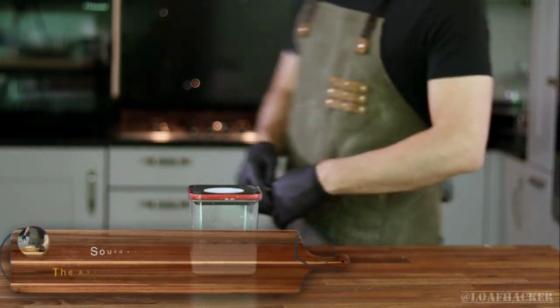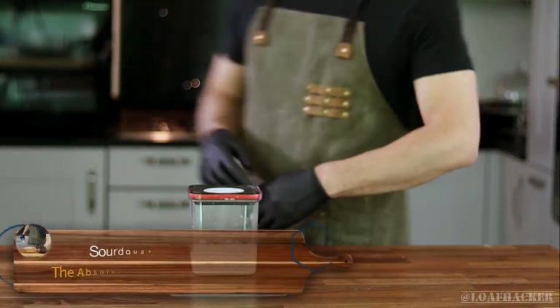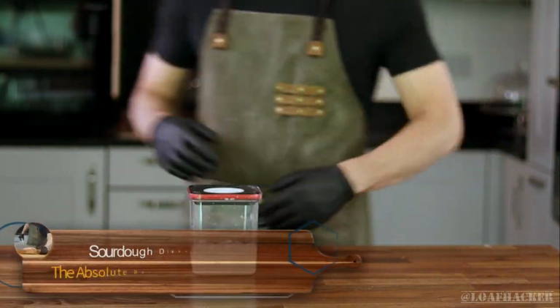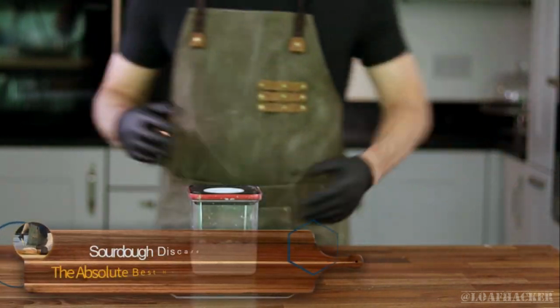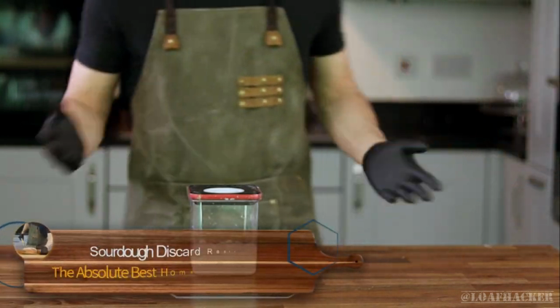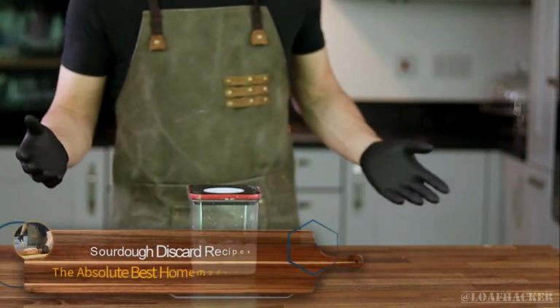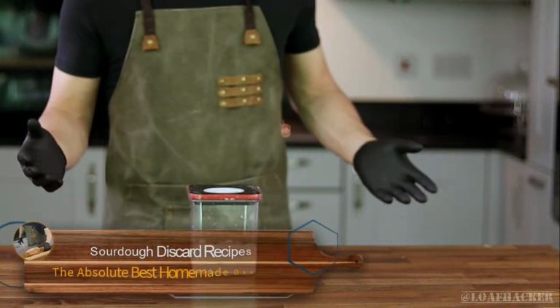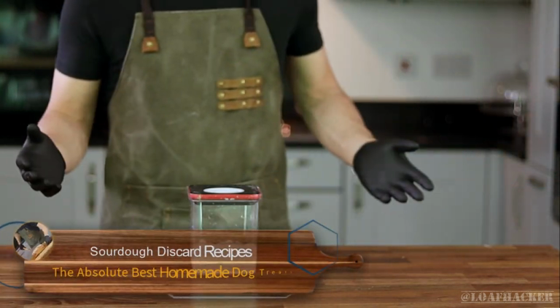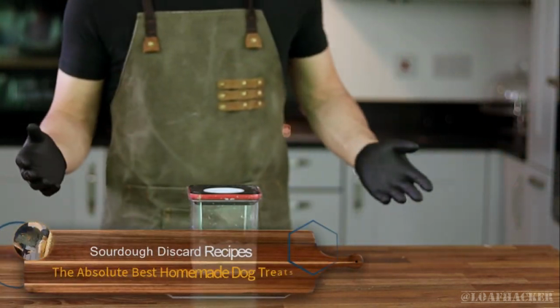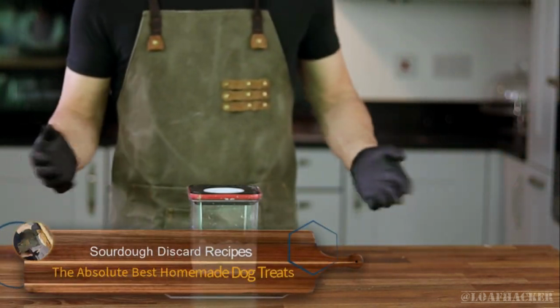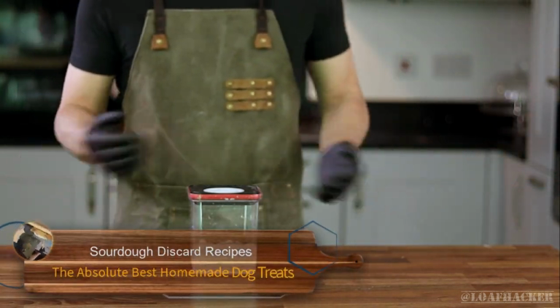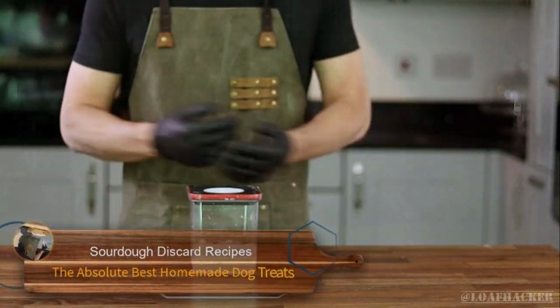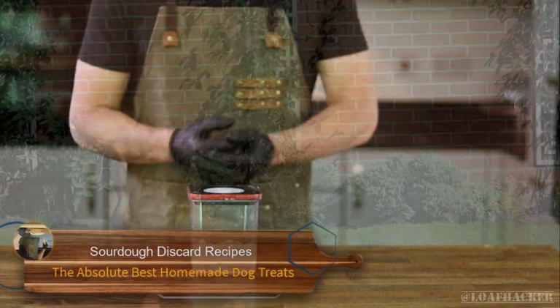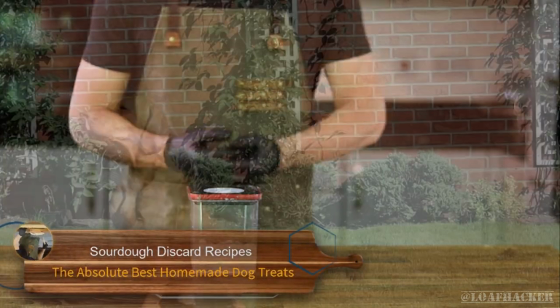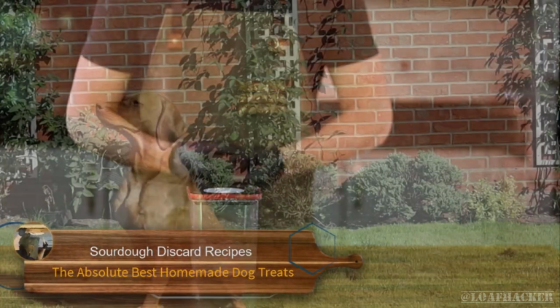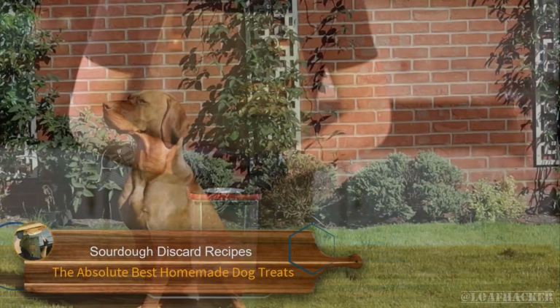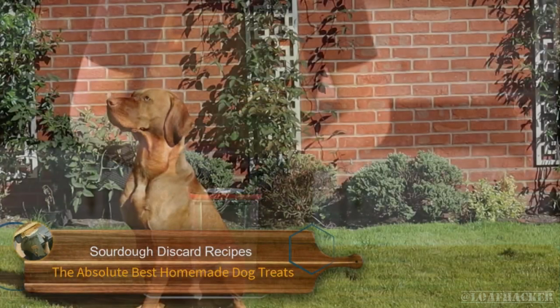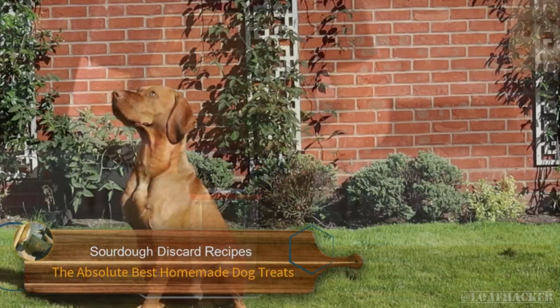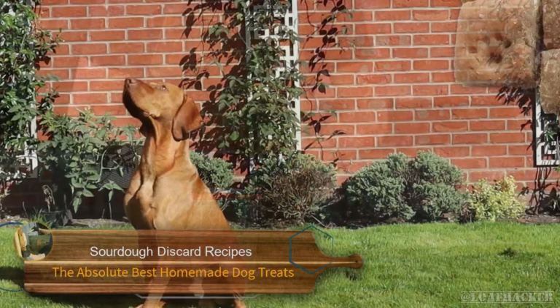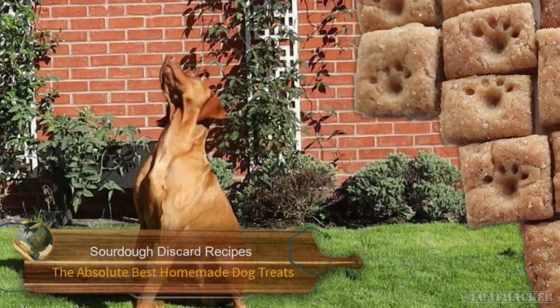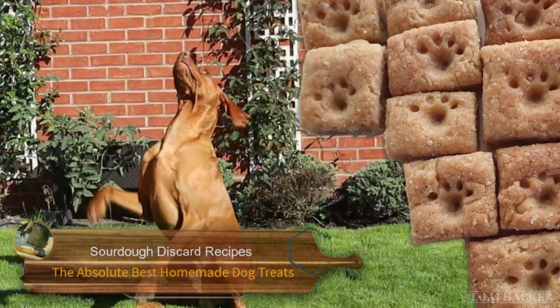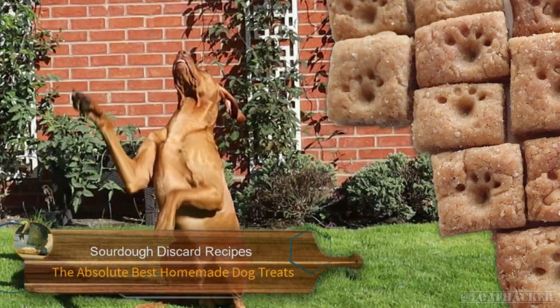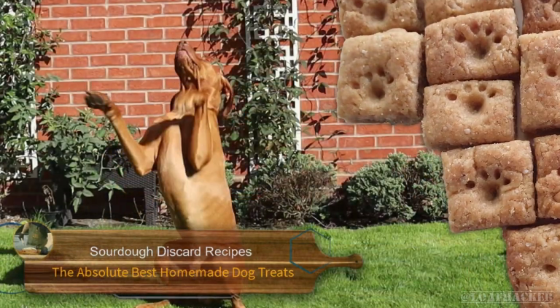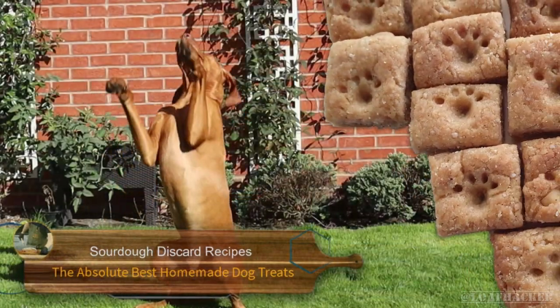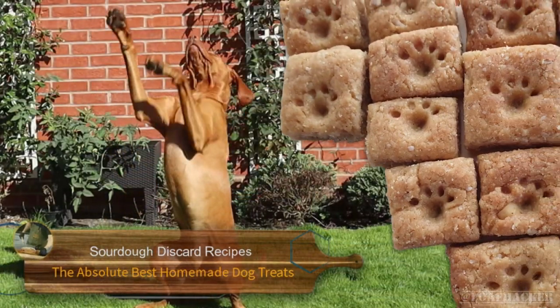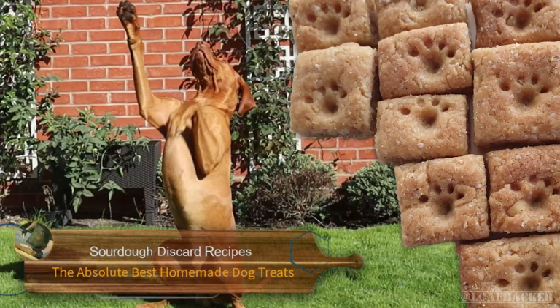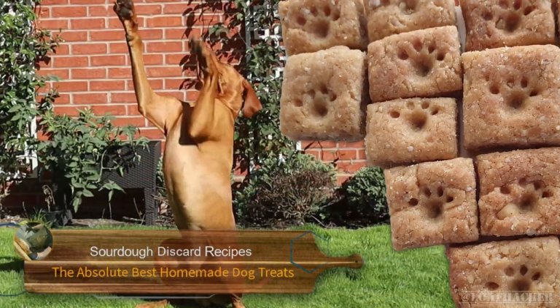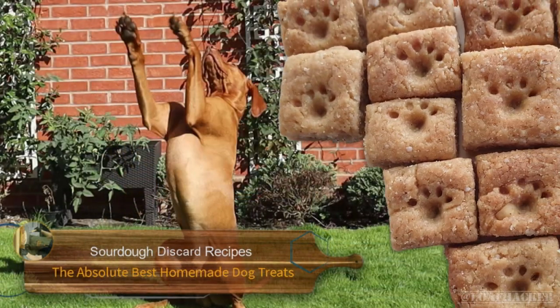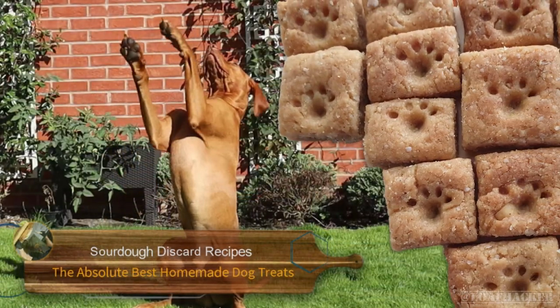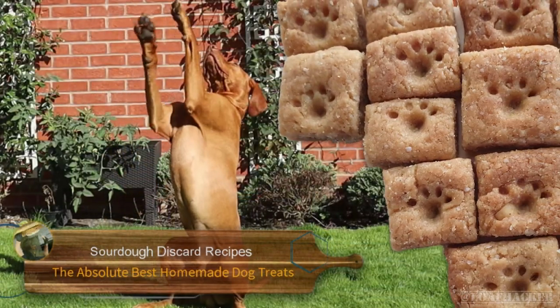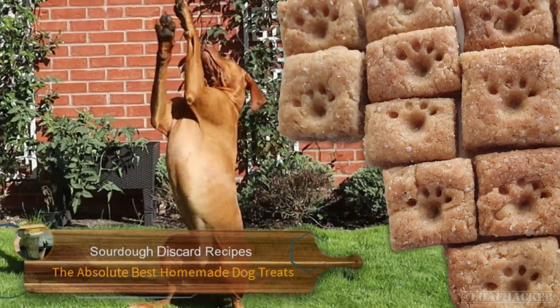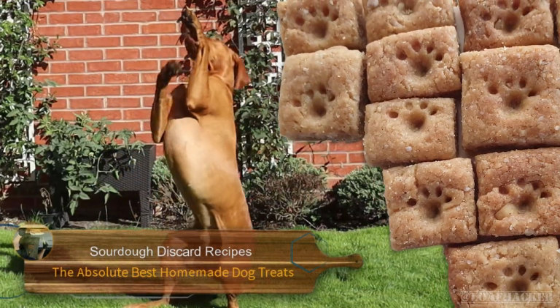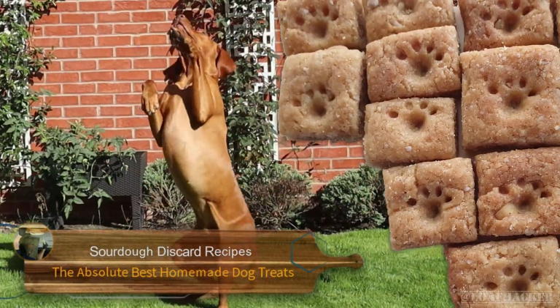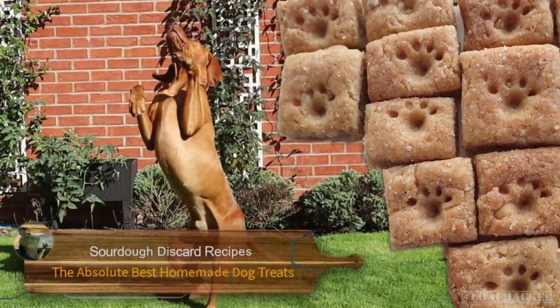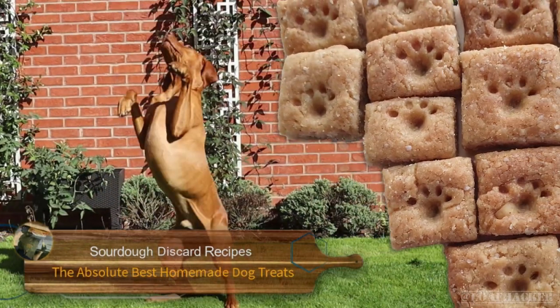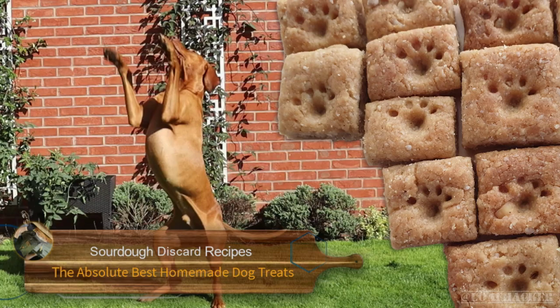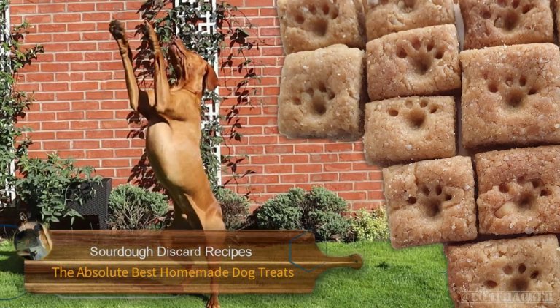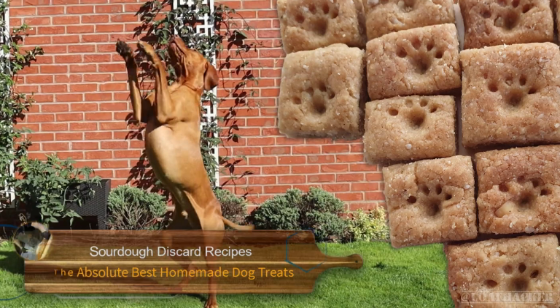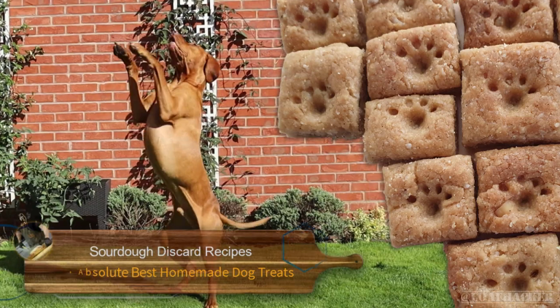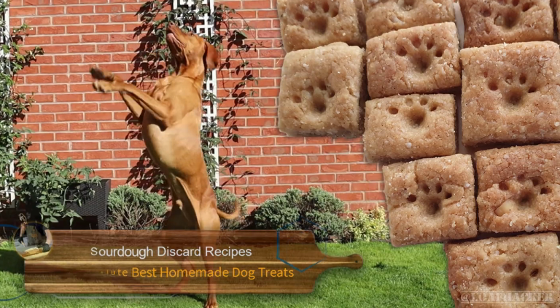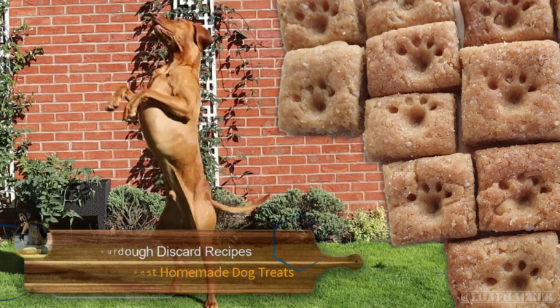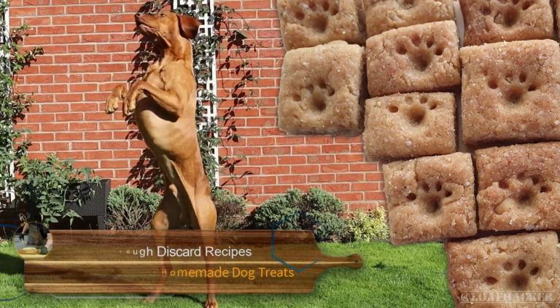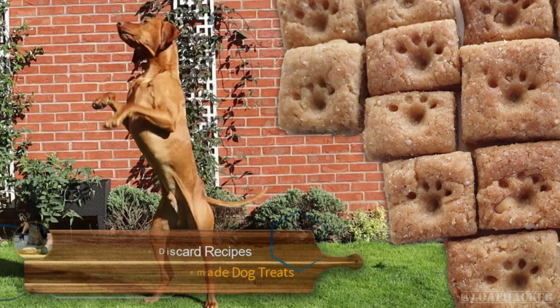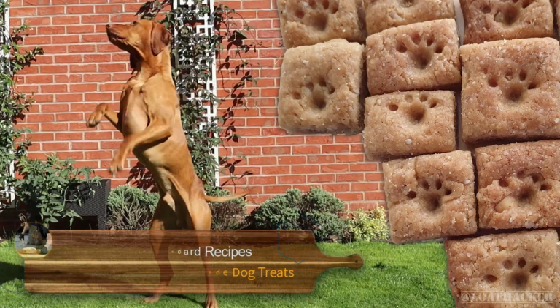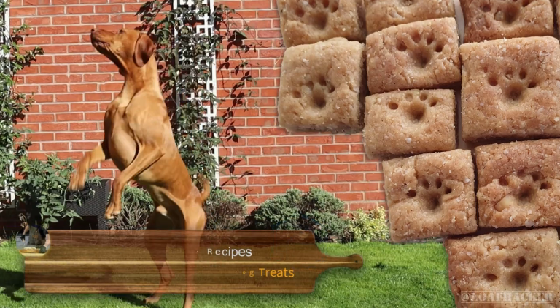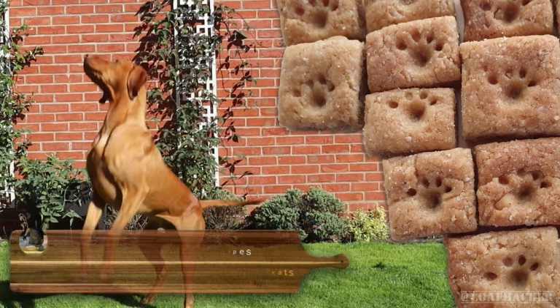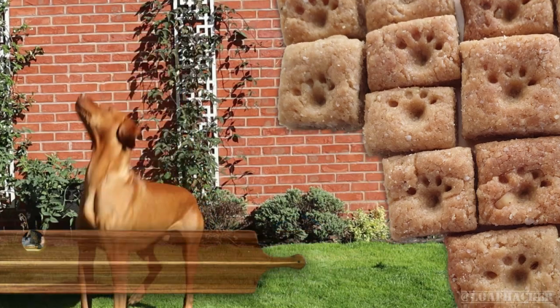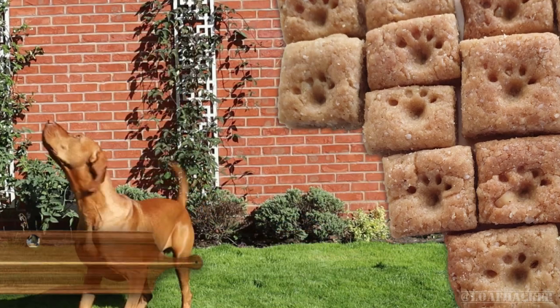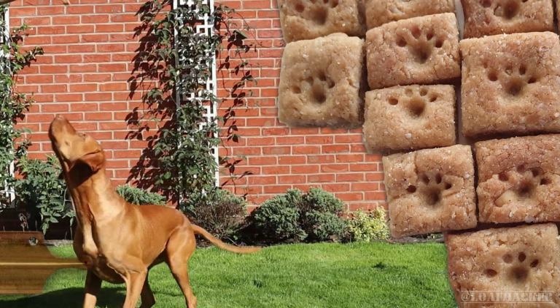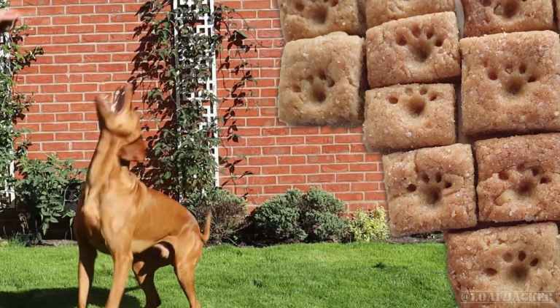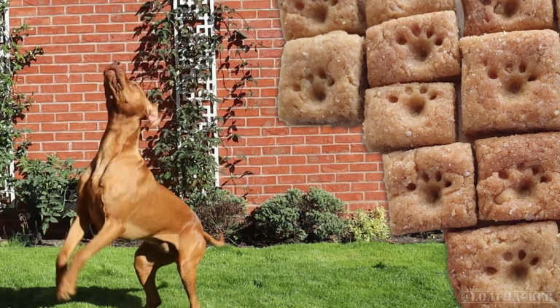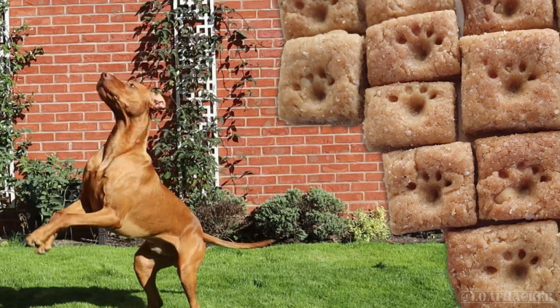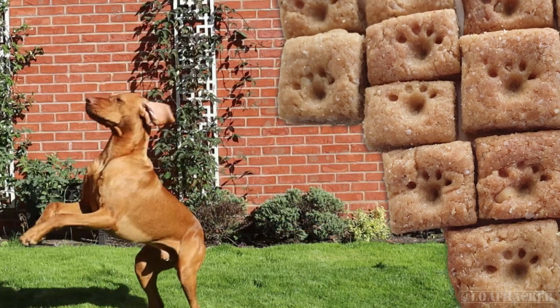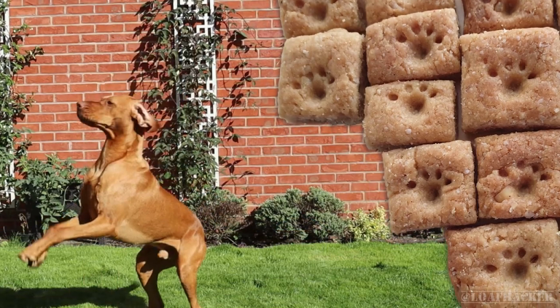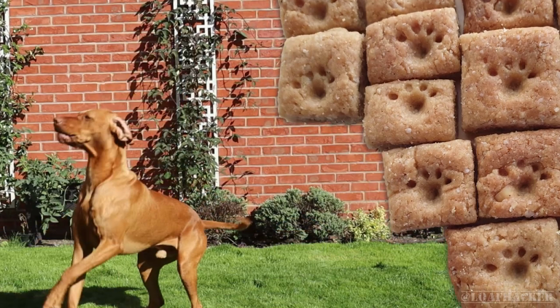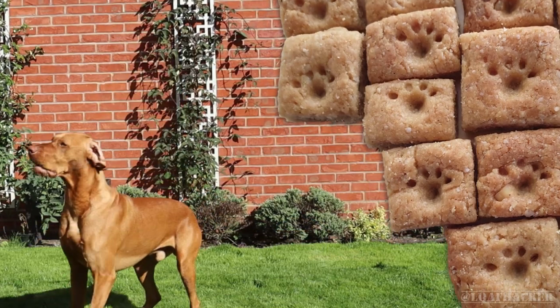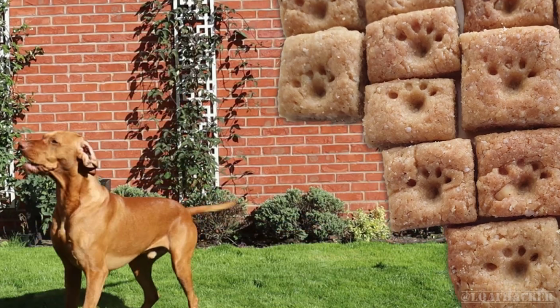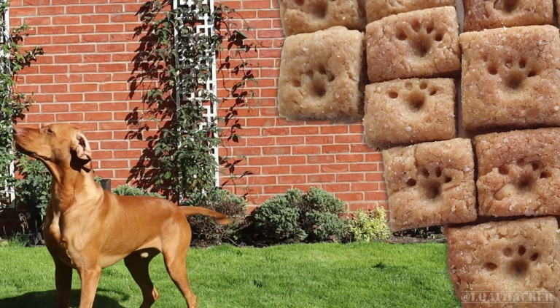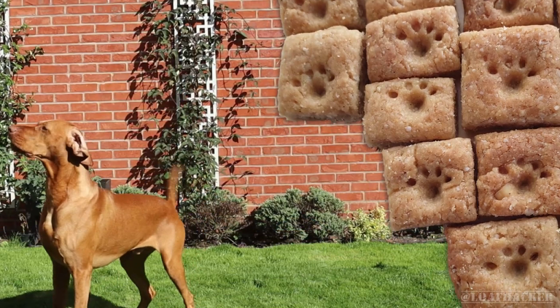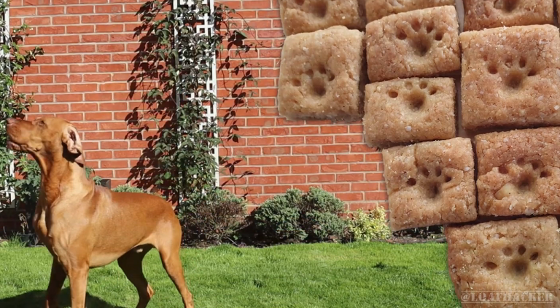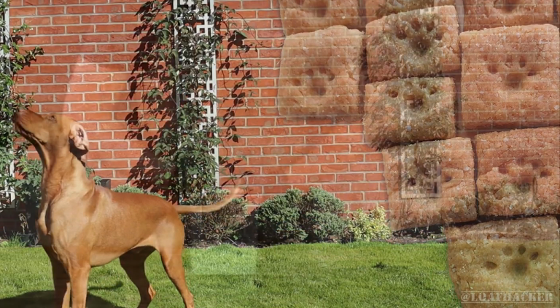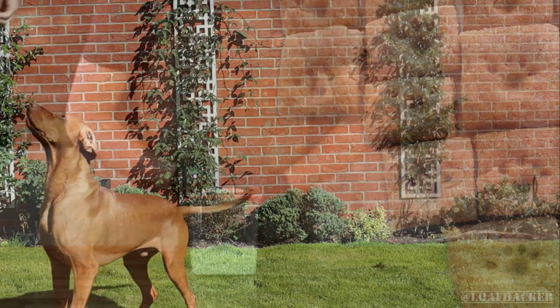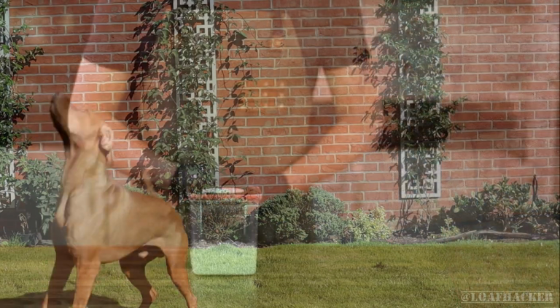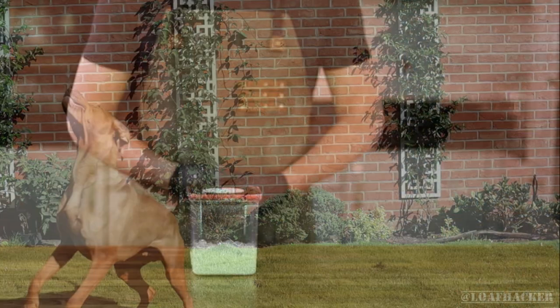Welcome back to my Loaf Acker channel. Today I'm going to show you how to use your sourdough starter discard to make the best damn dog treats in the world — according to Rocco anyway.